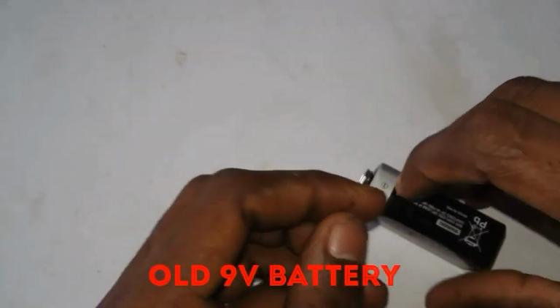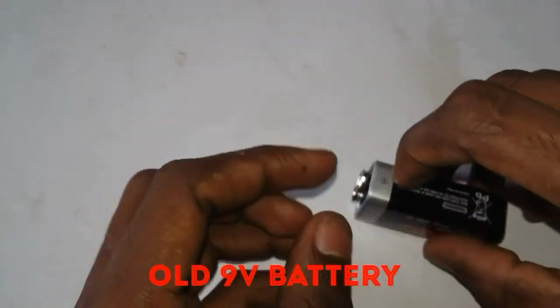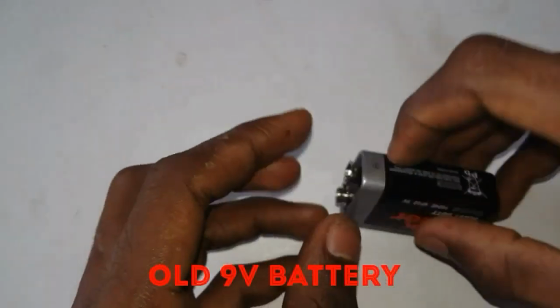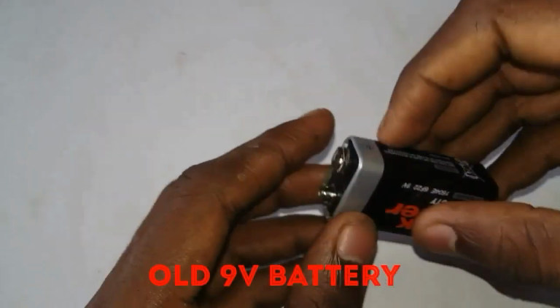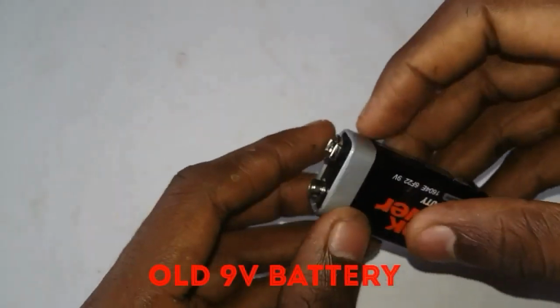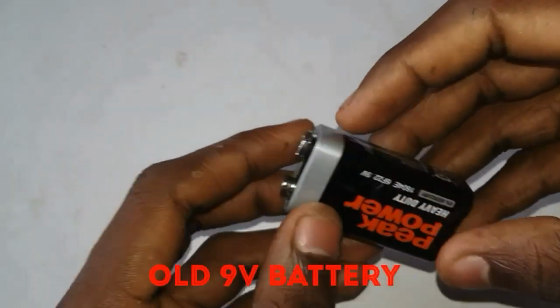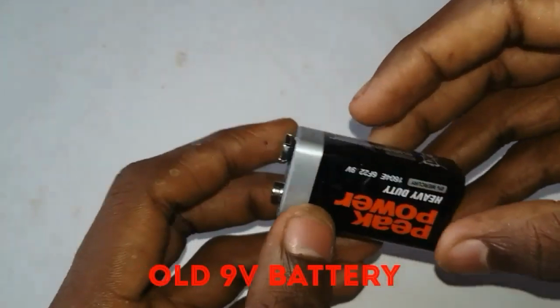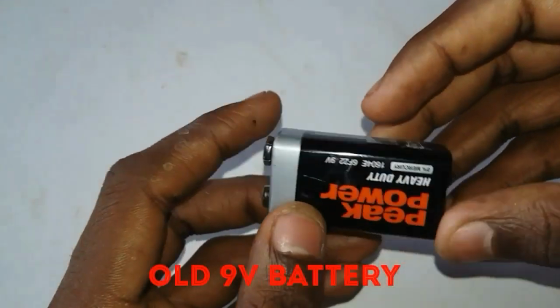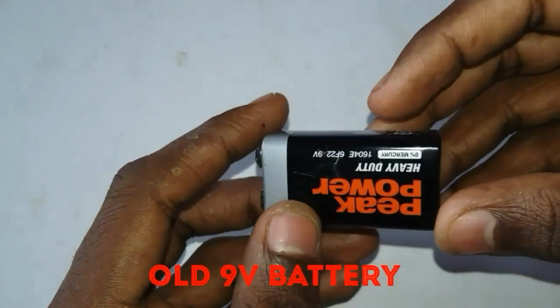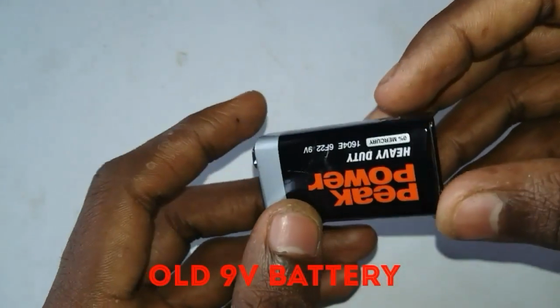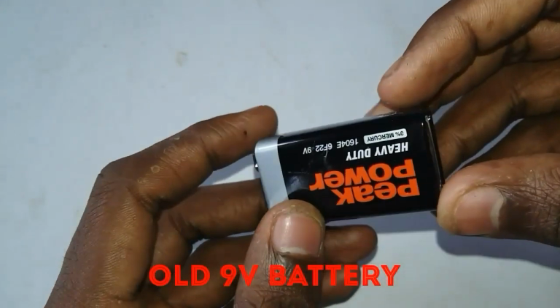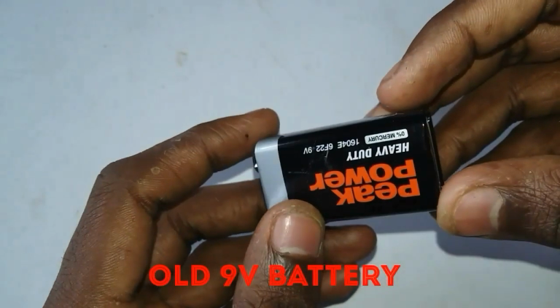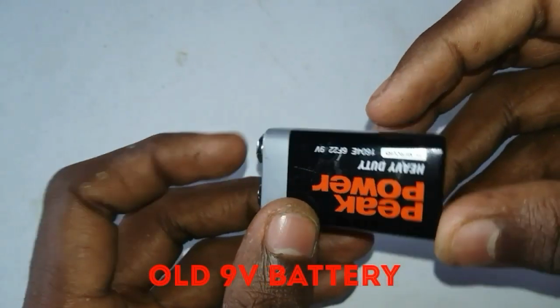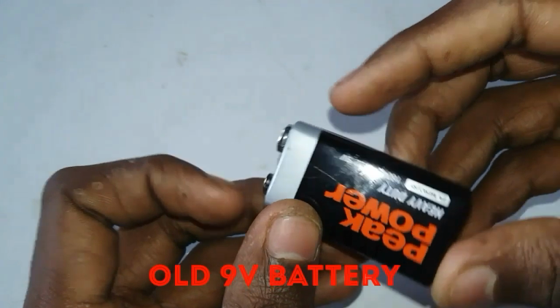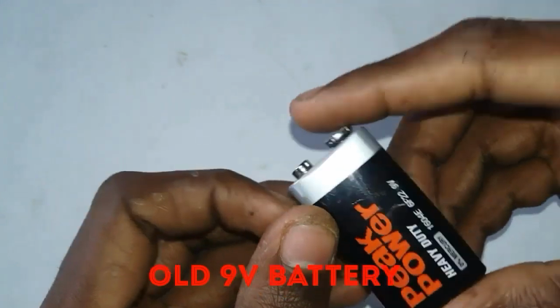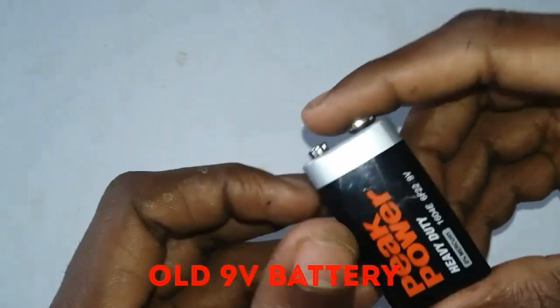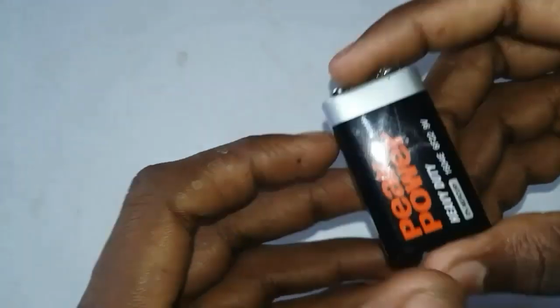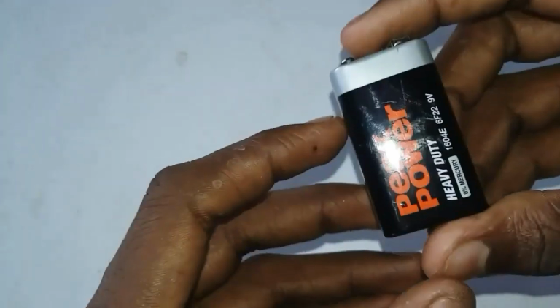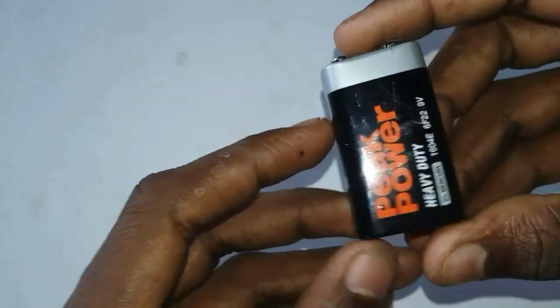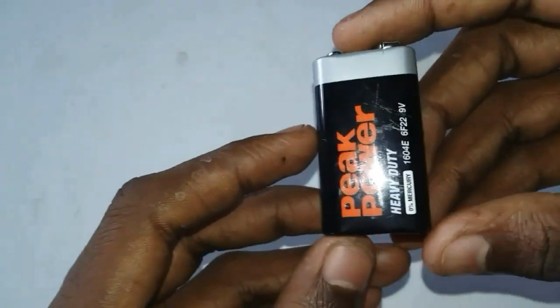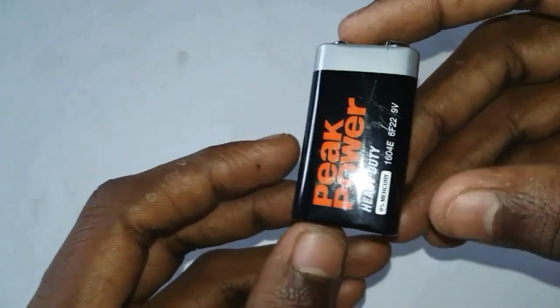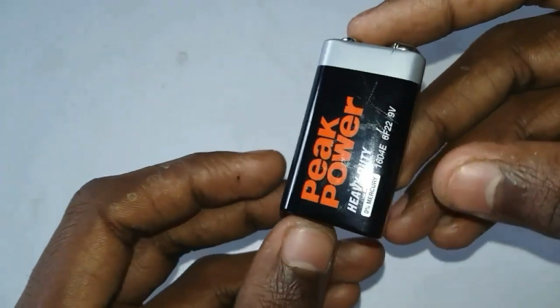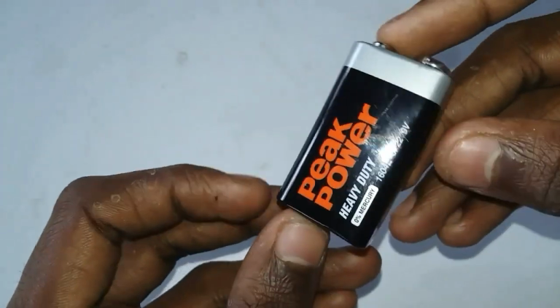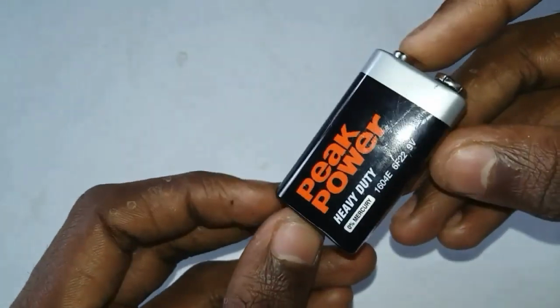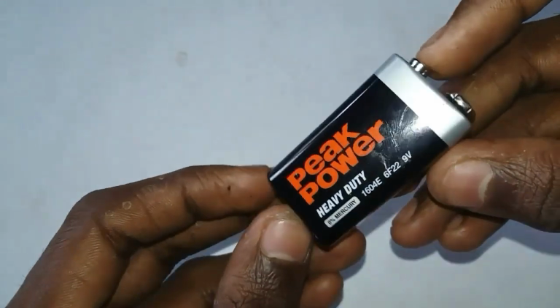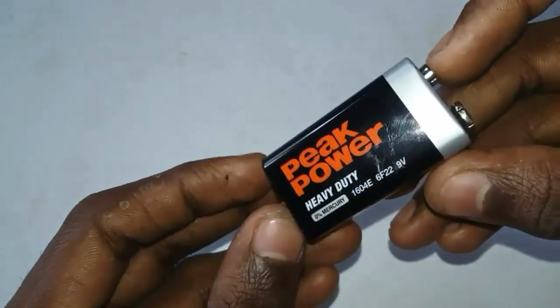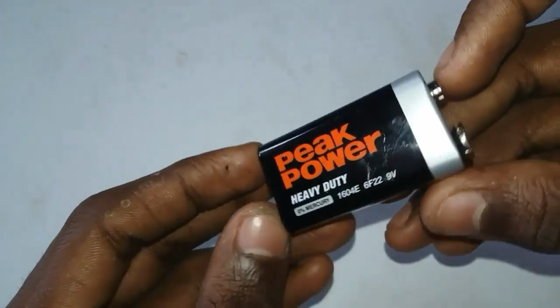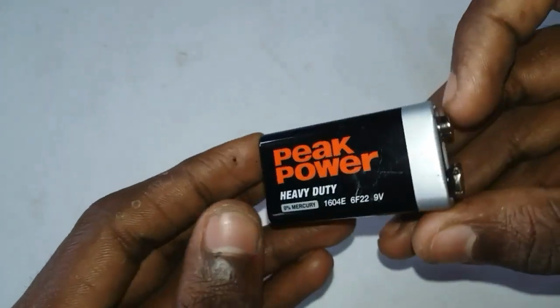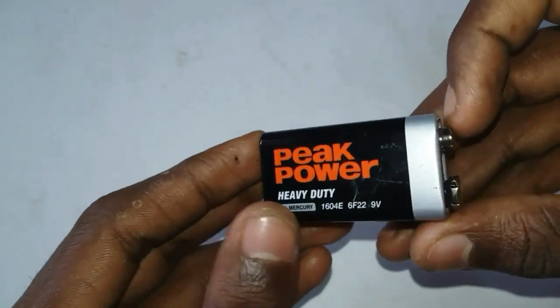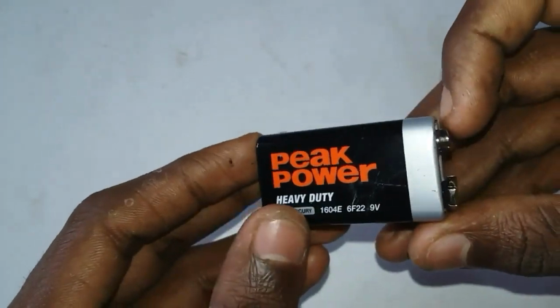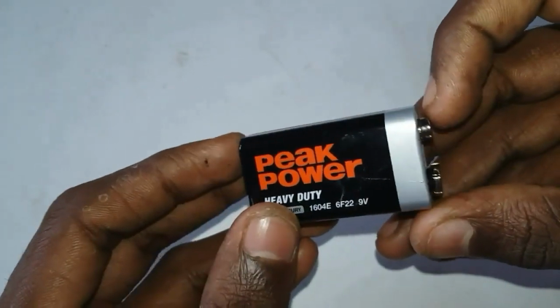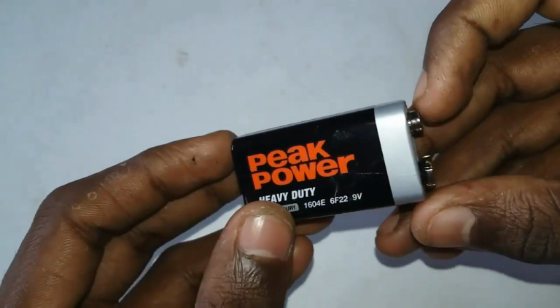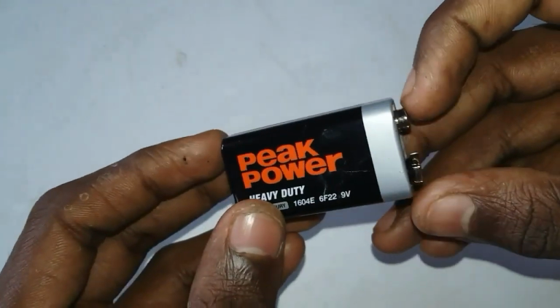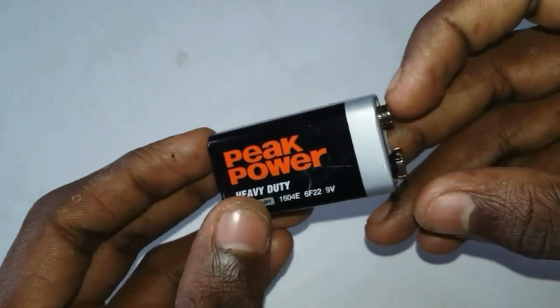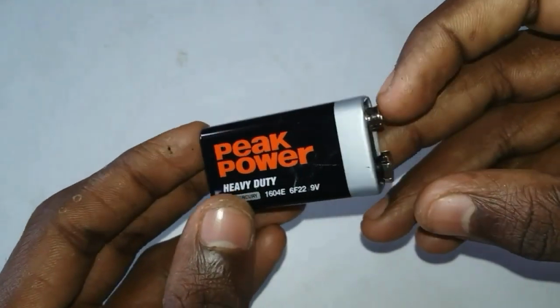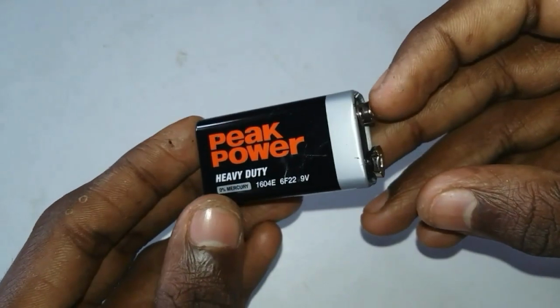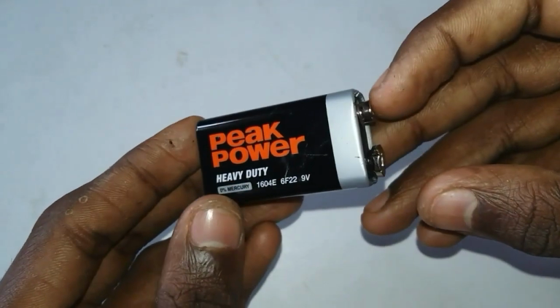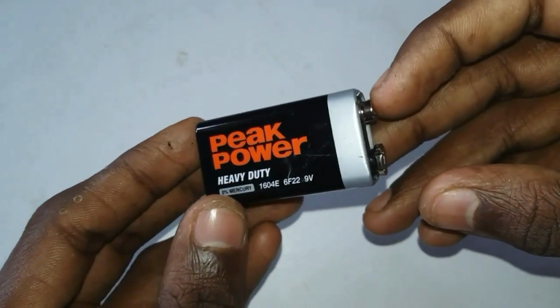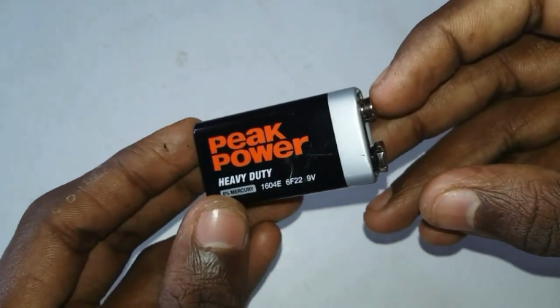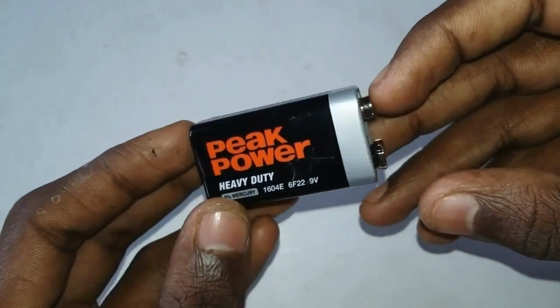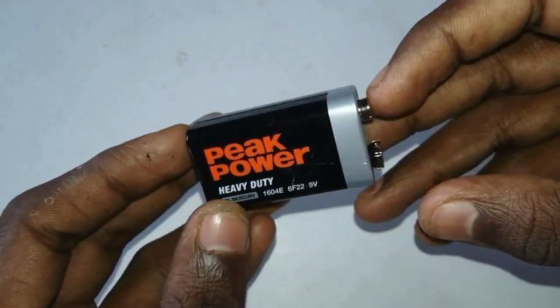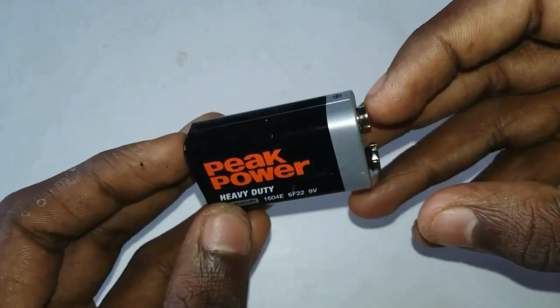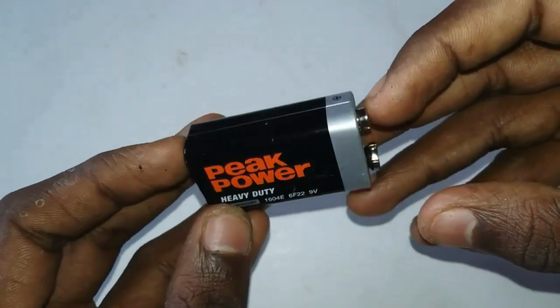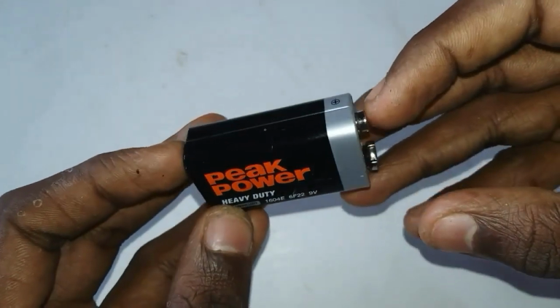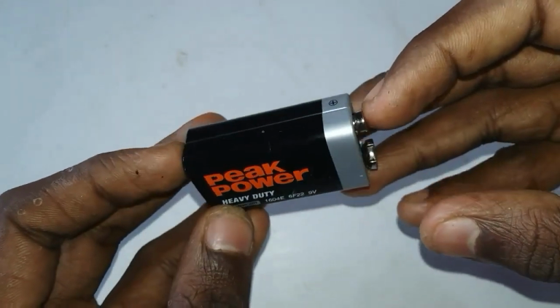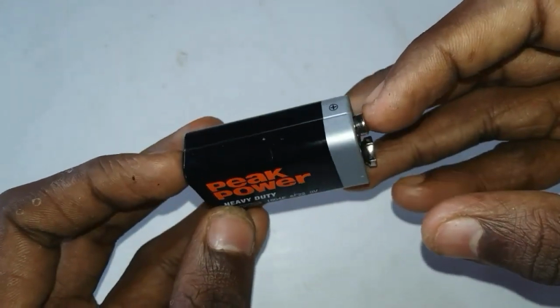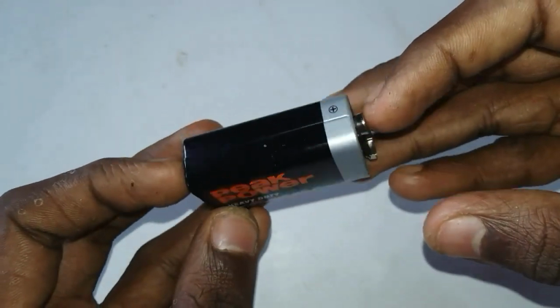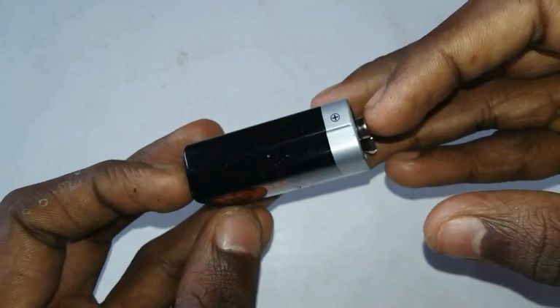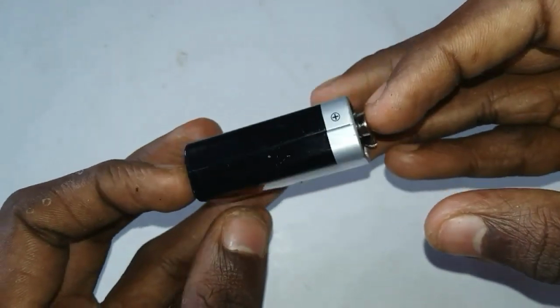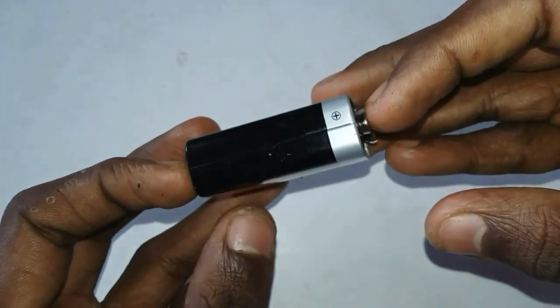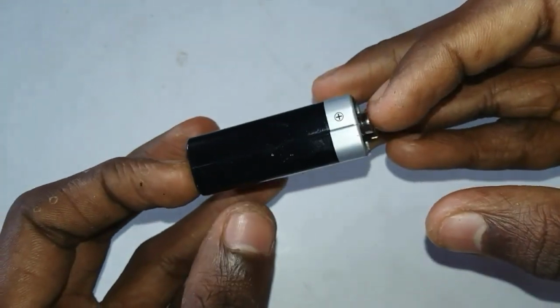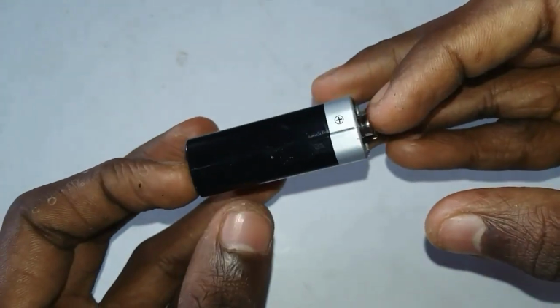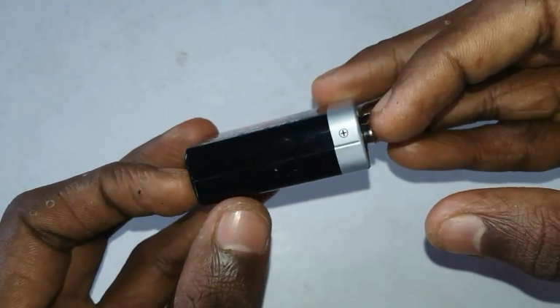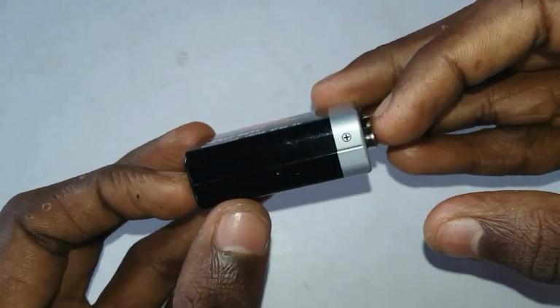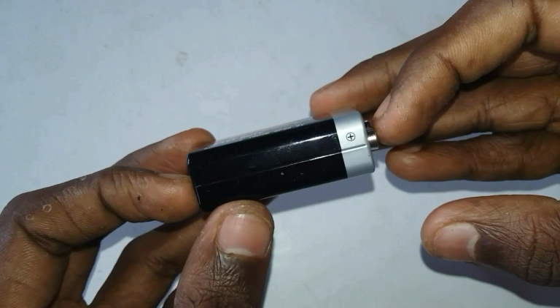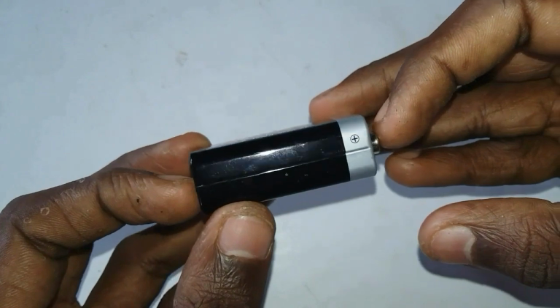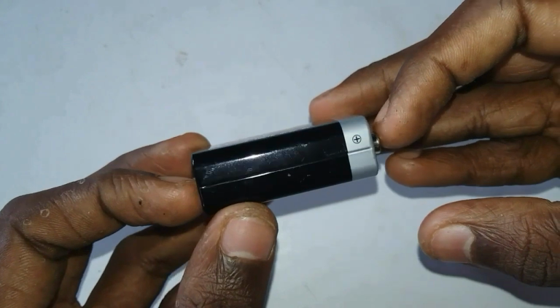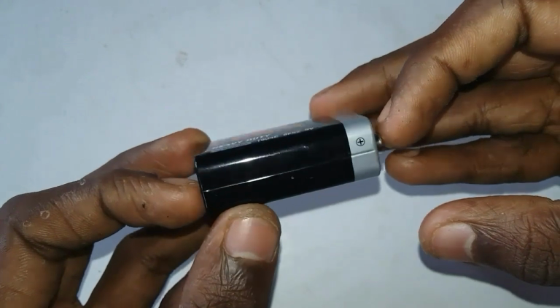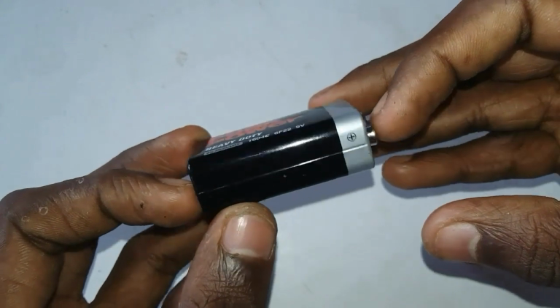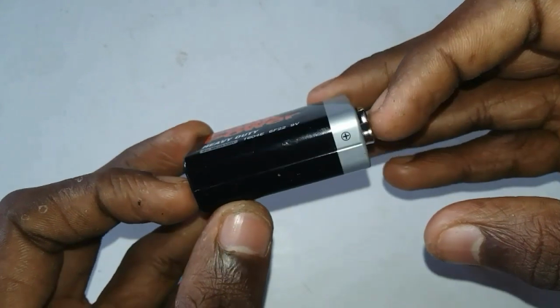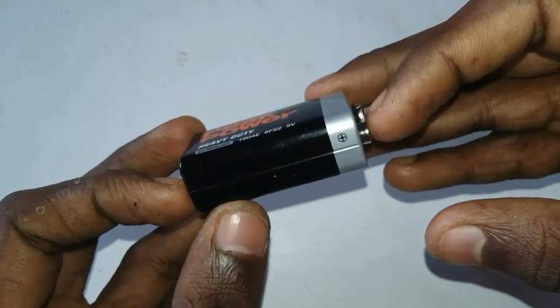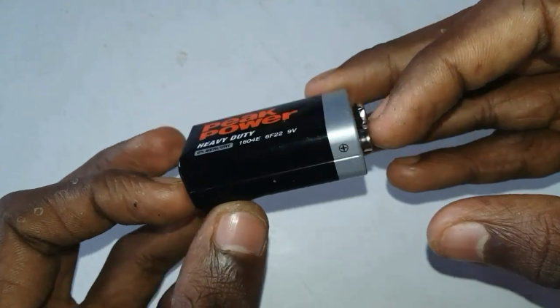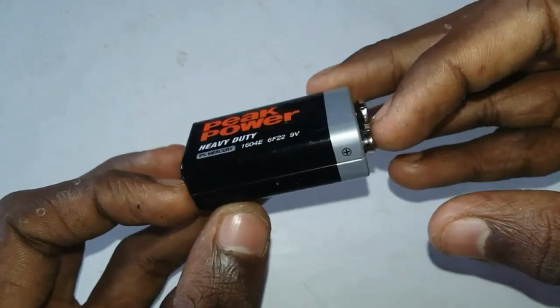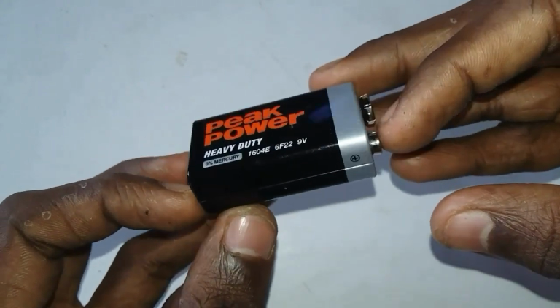Hi friends, welcome to Viewpoint. In this video, this is the 9V battery, which is charged with the 9V battery.